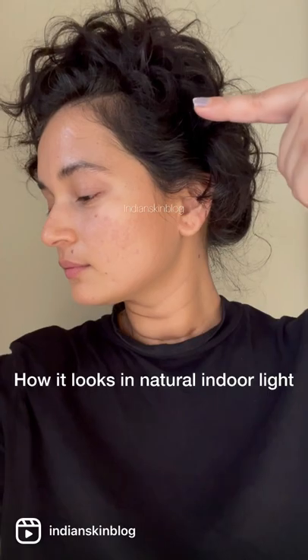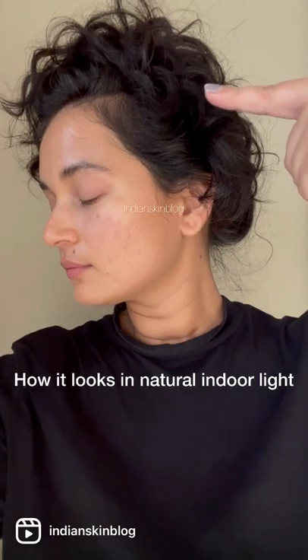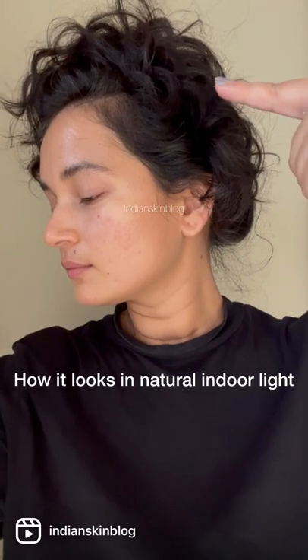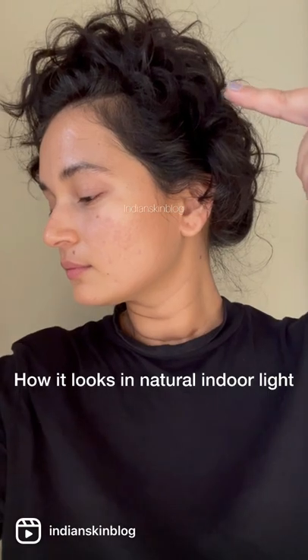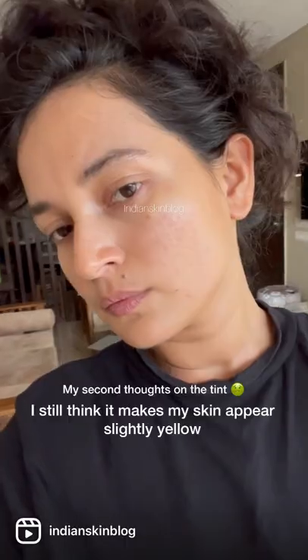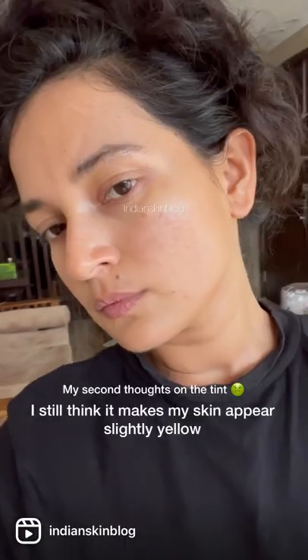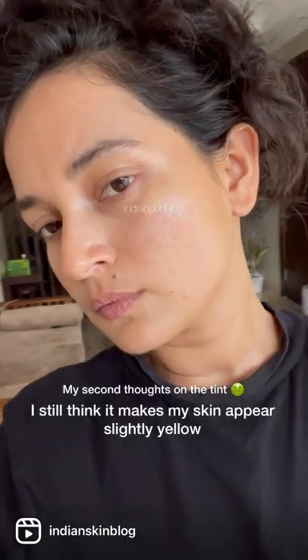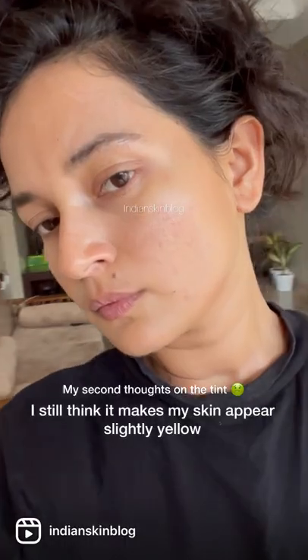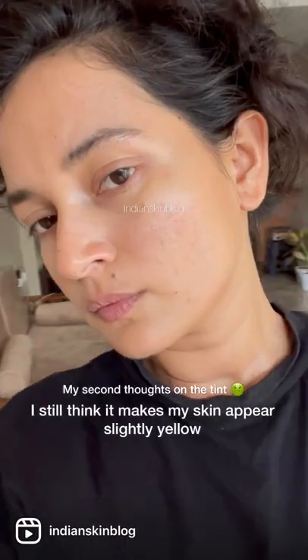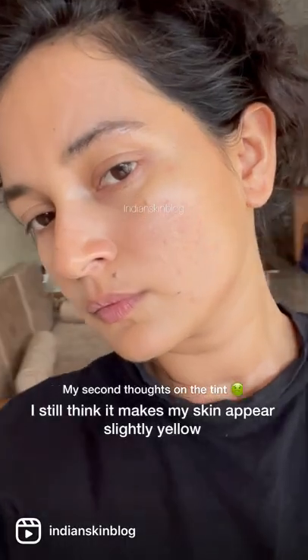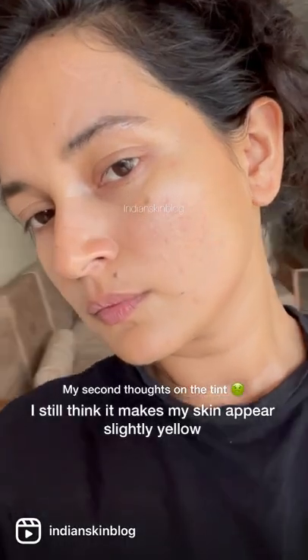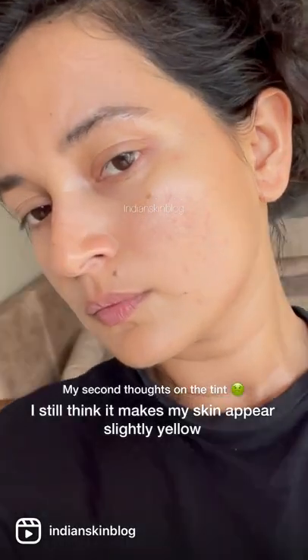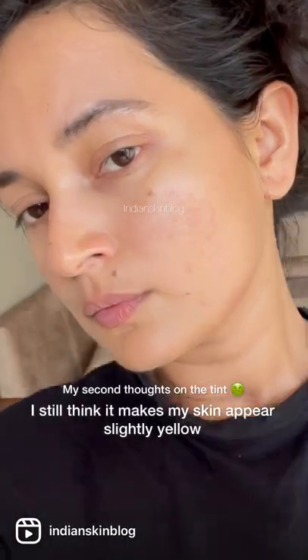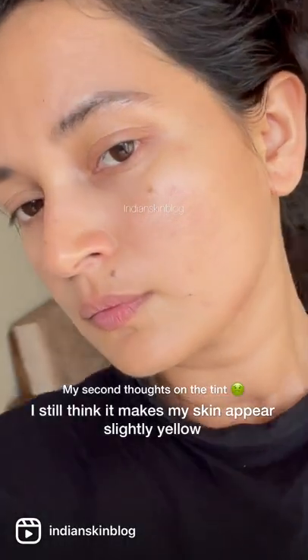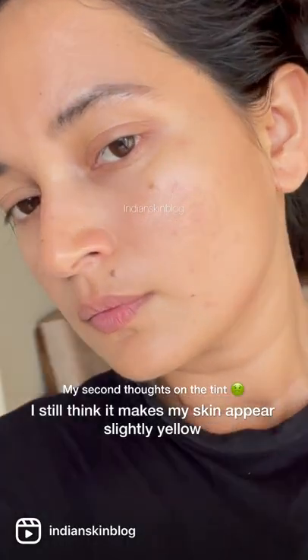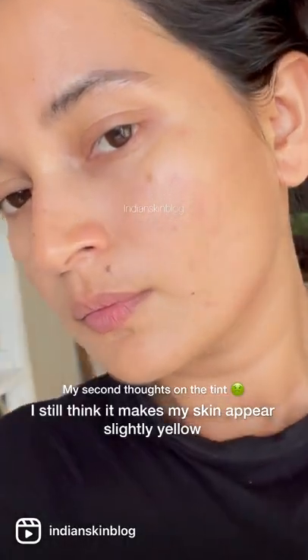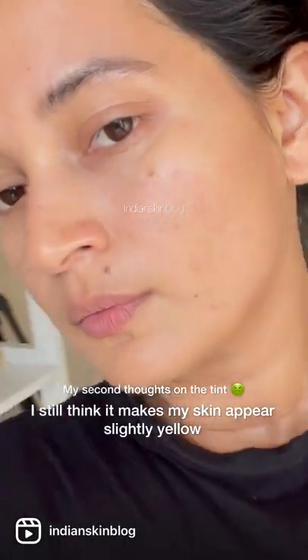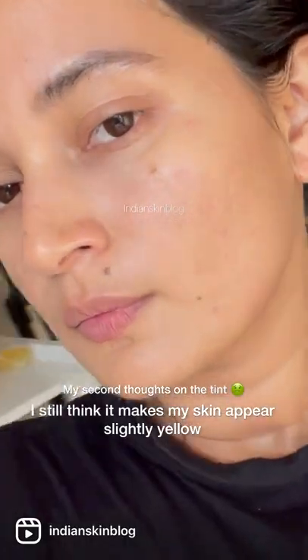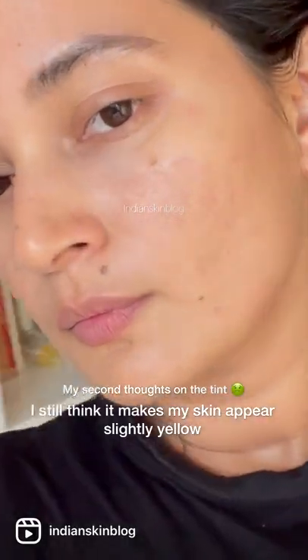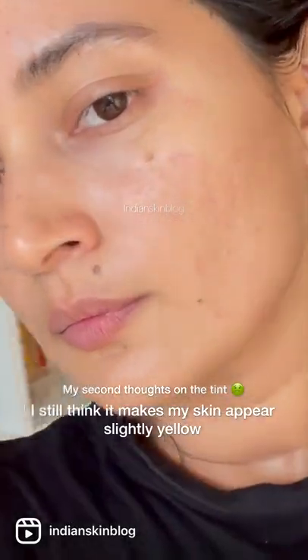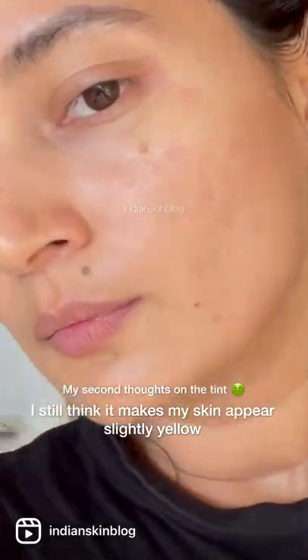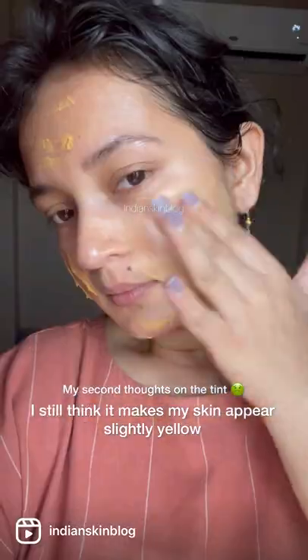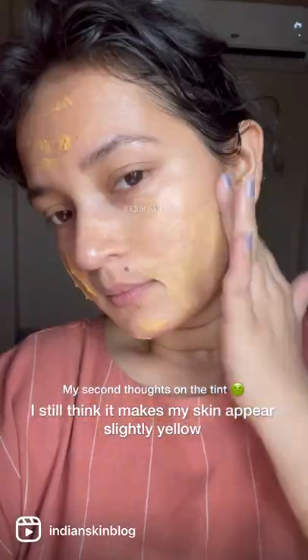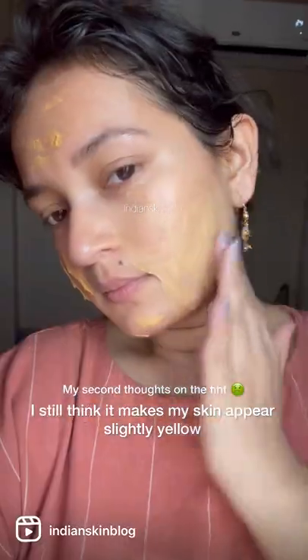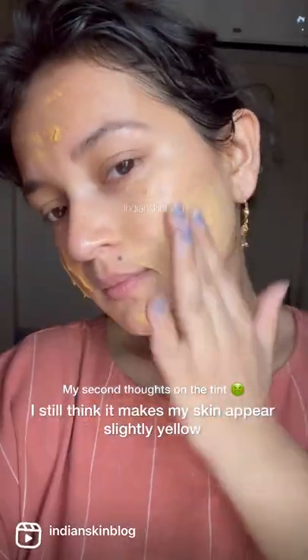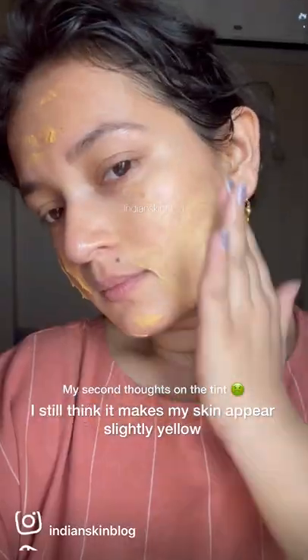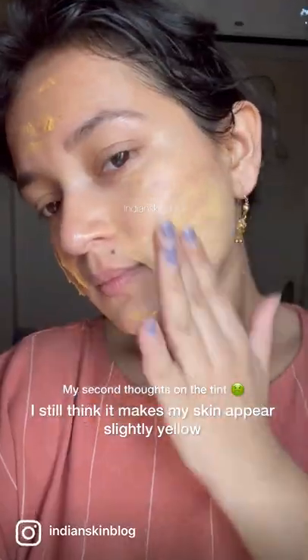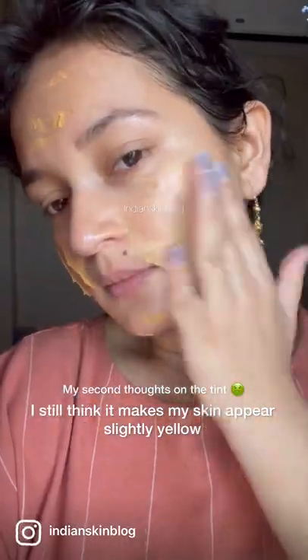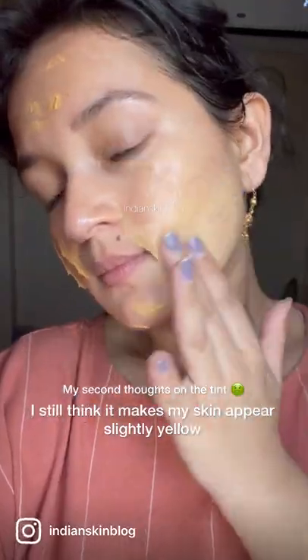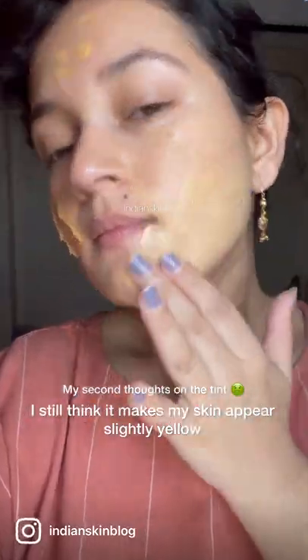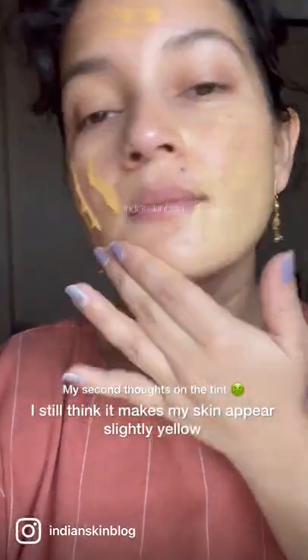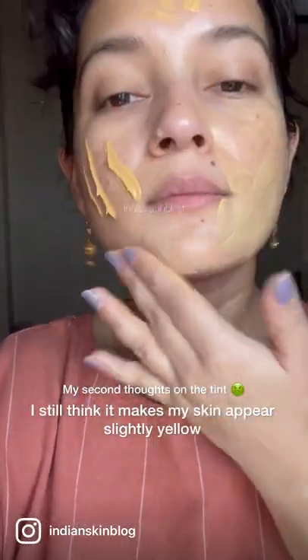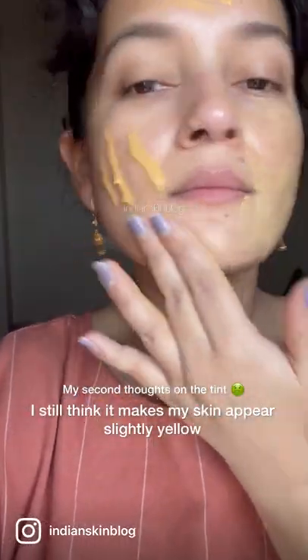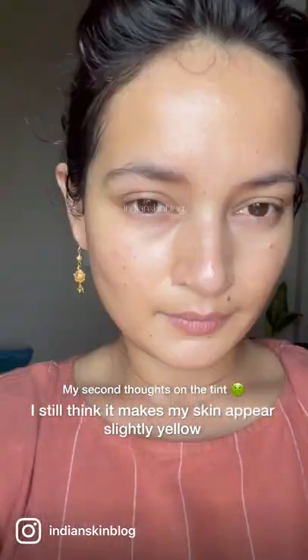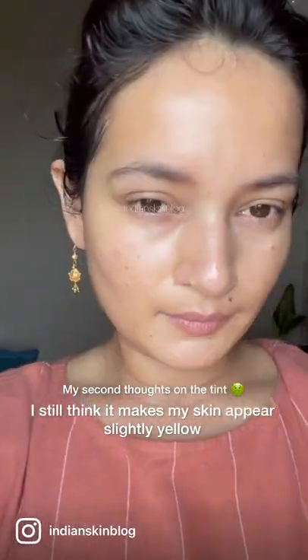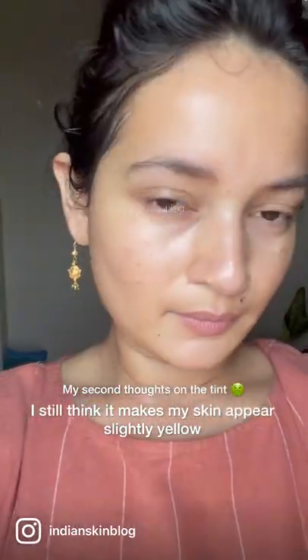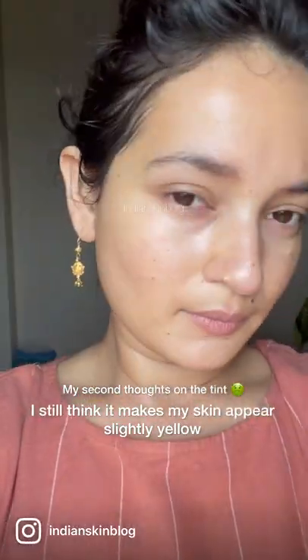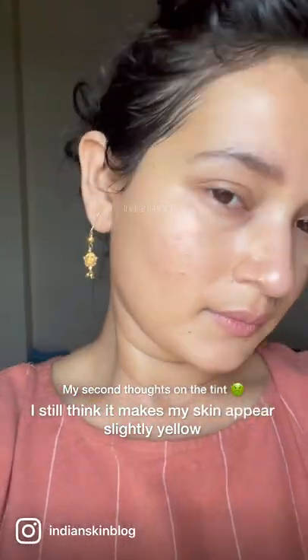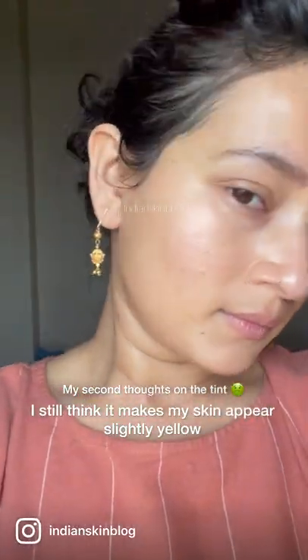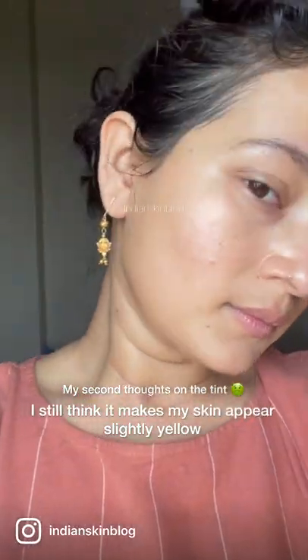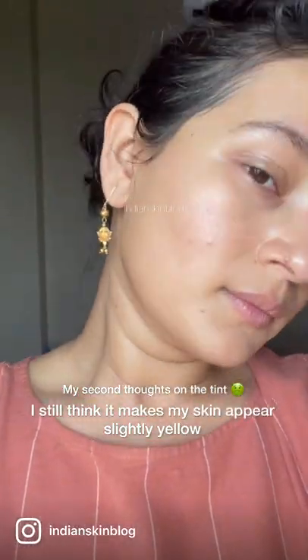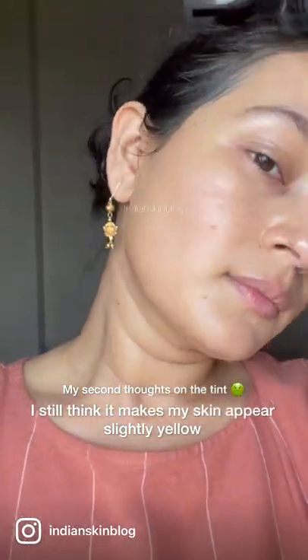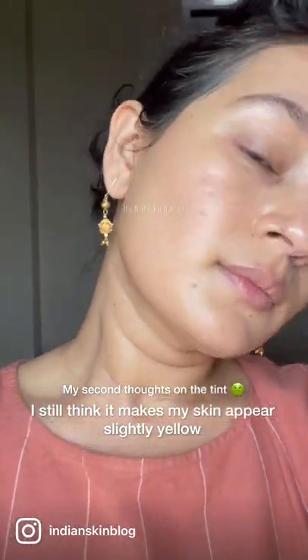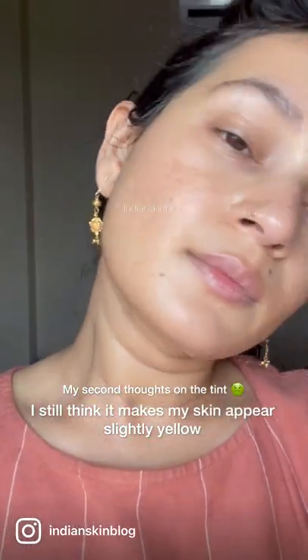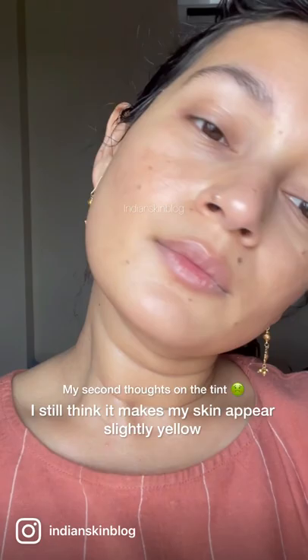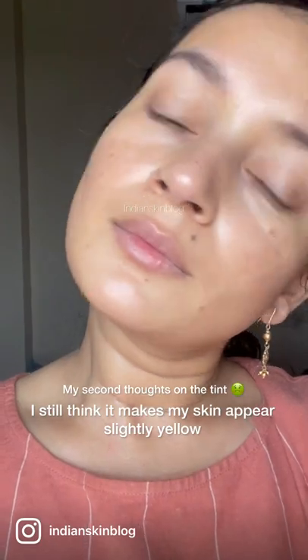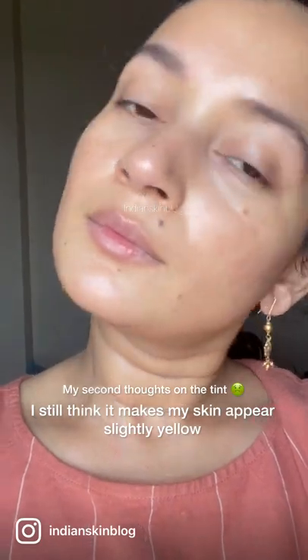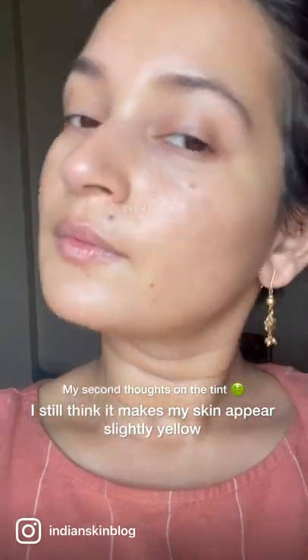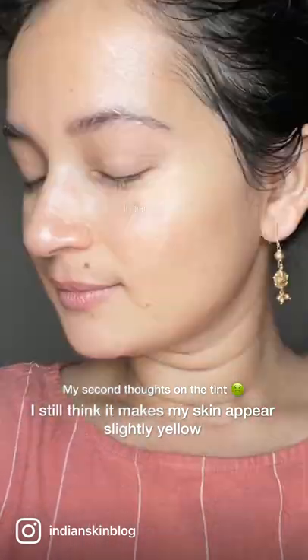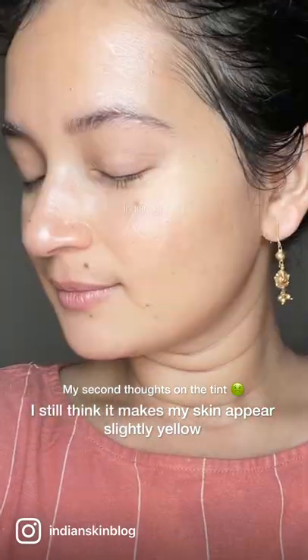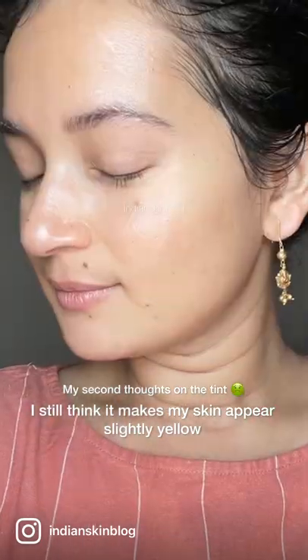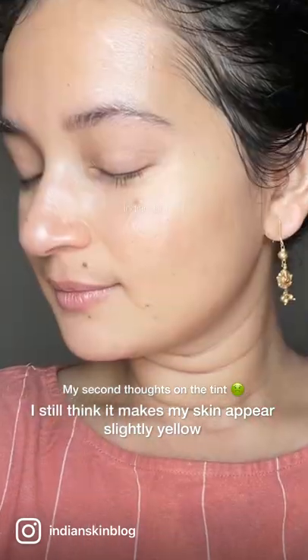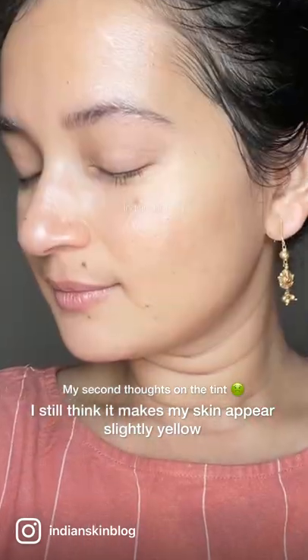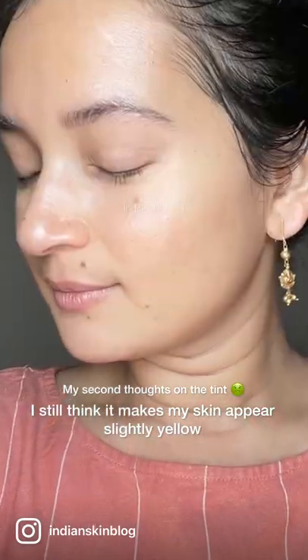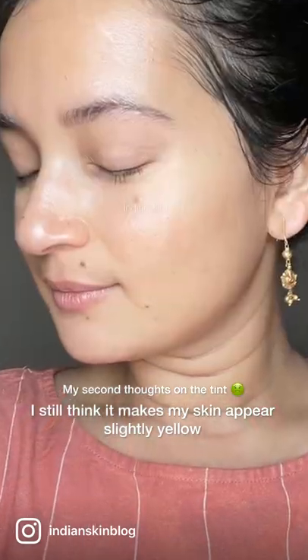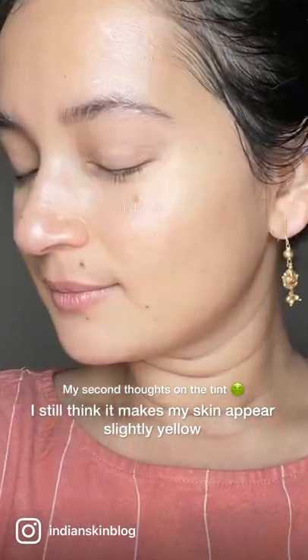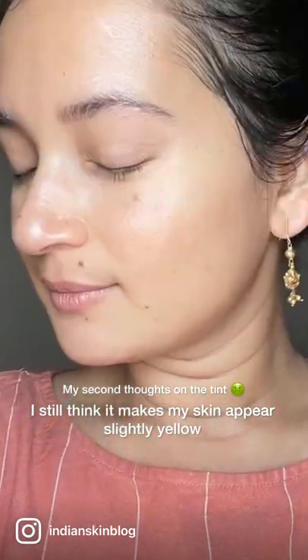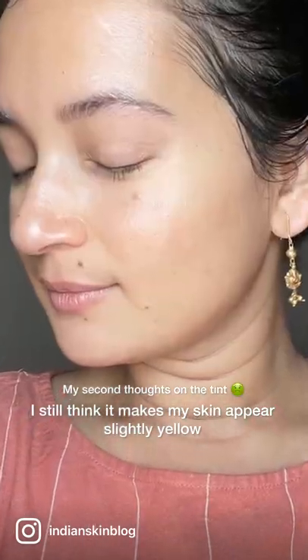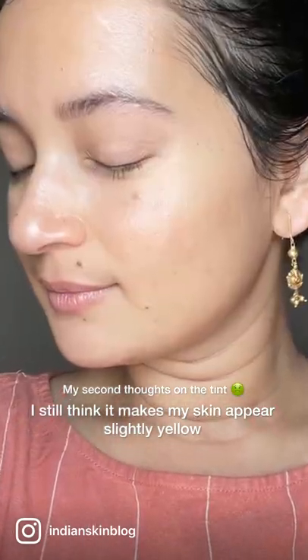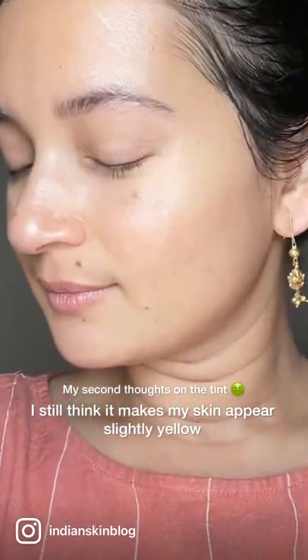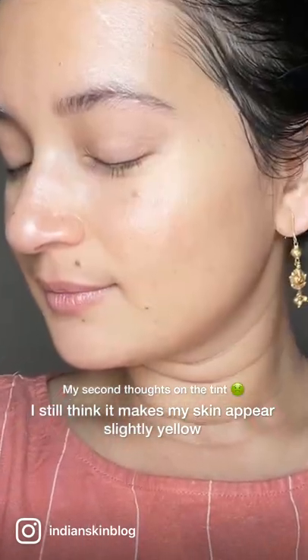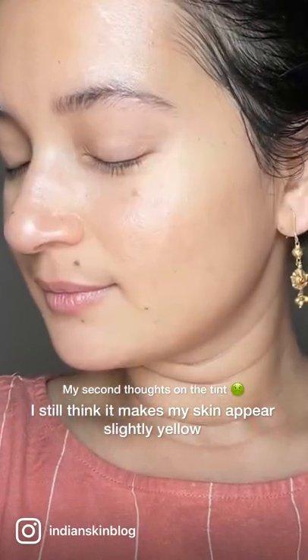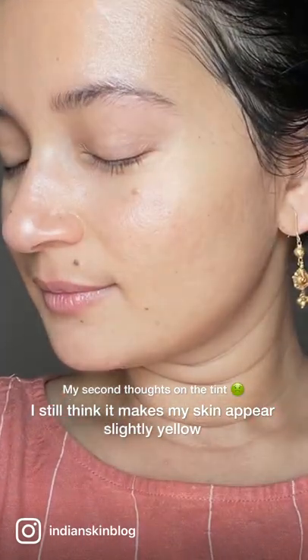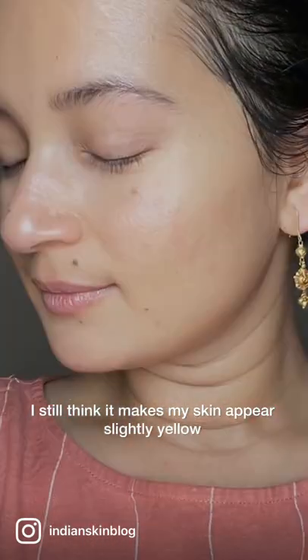So more thoughts on the tint — I tried this out again several times and I do feel that this does leave a little yellow tint on my skin, but that may work differently for your skin tone.